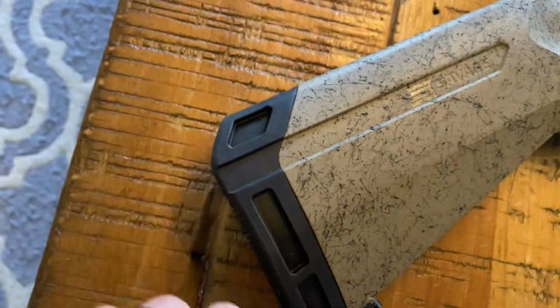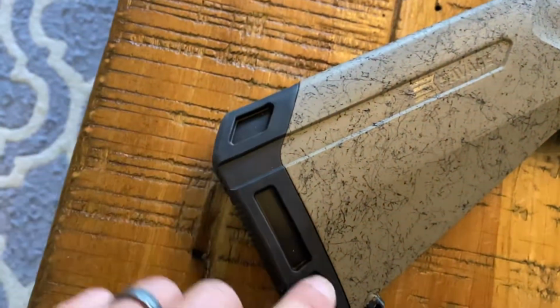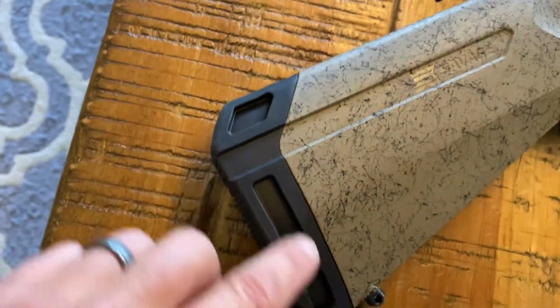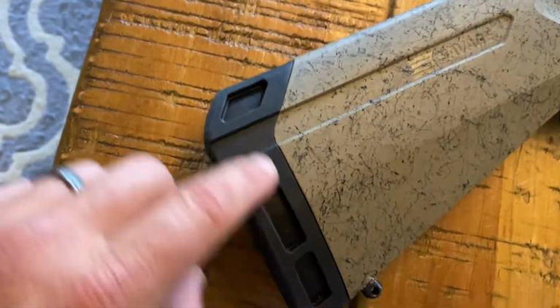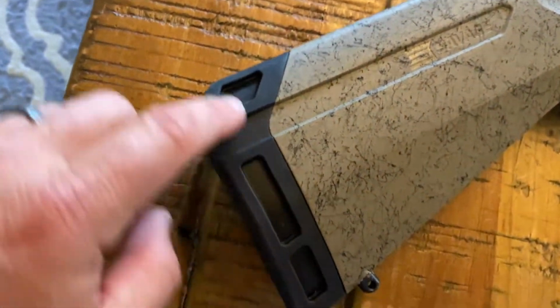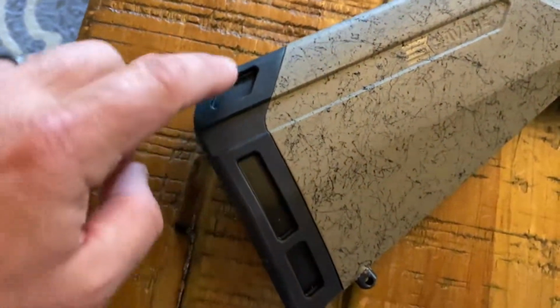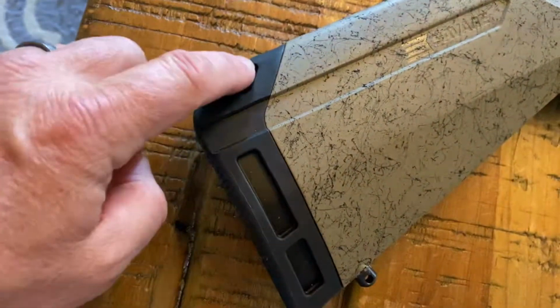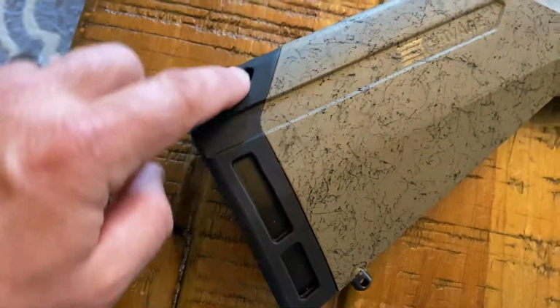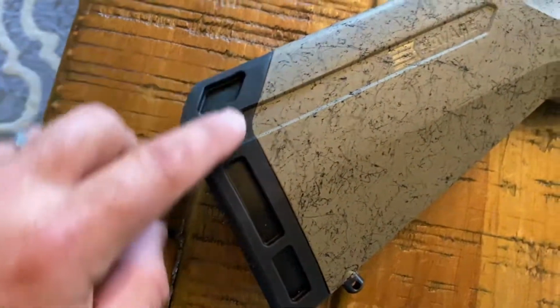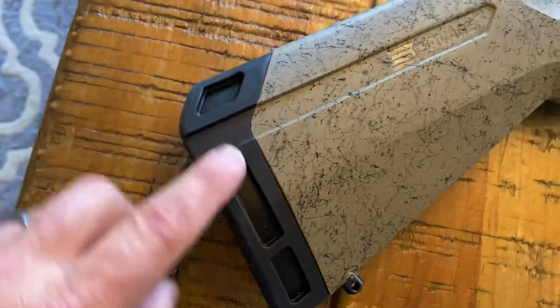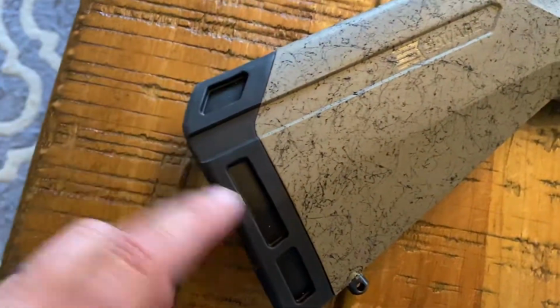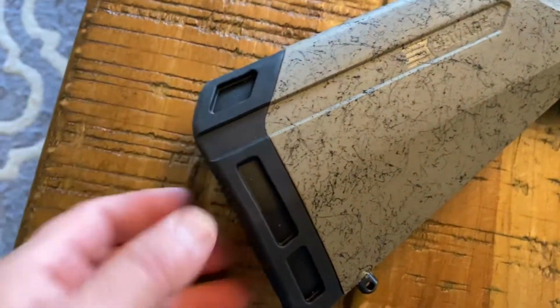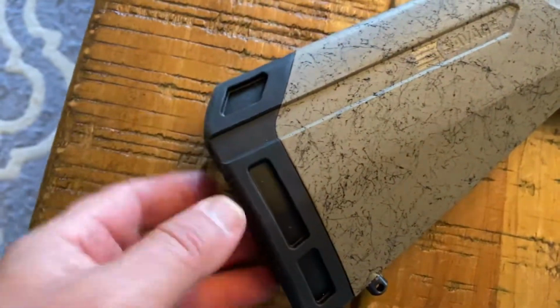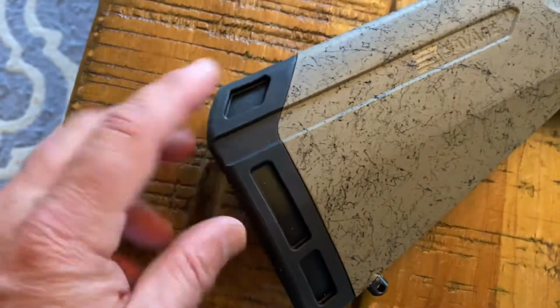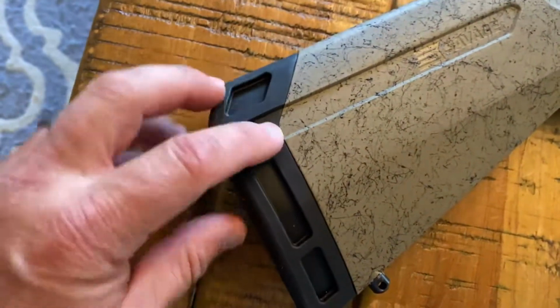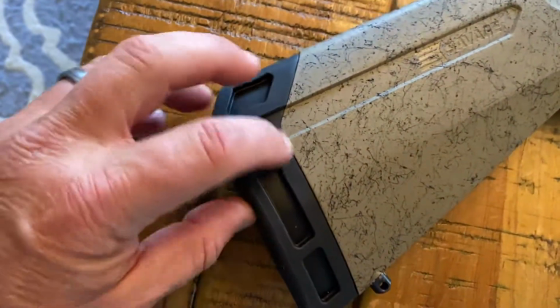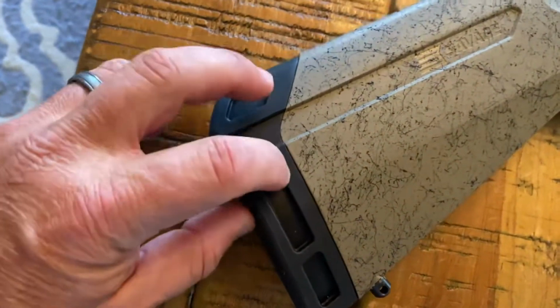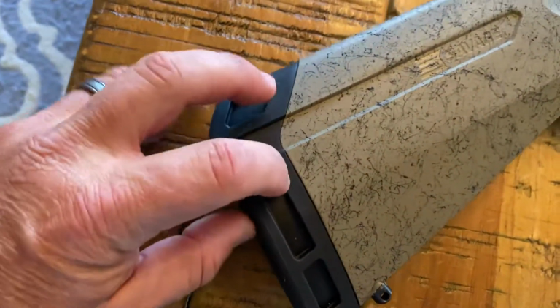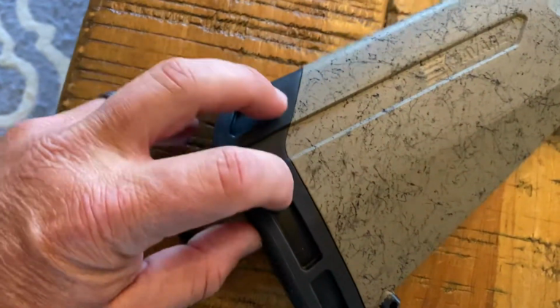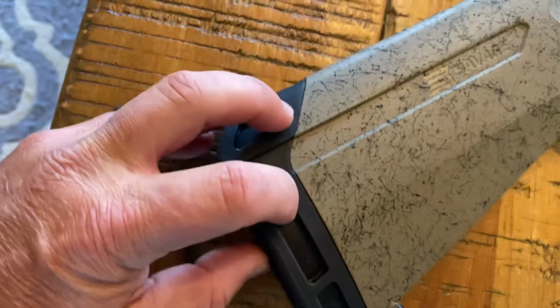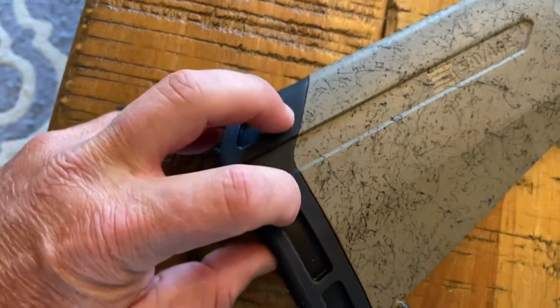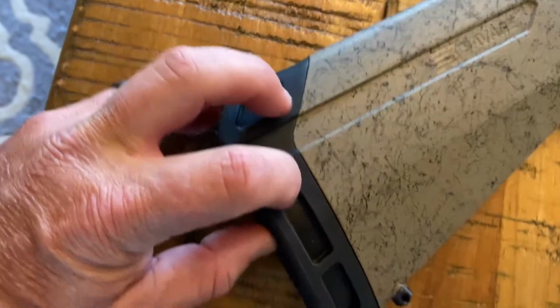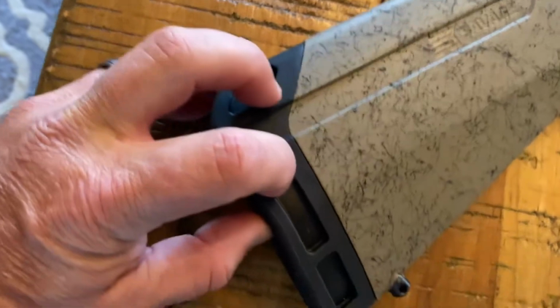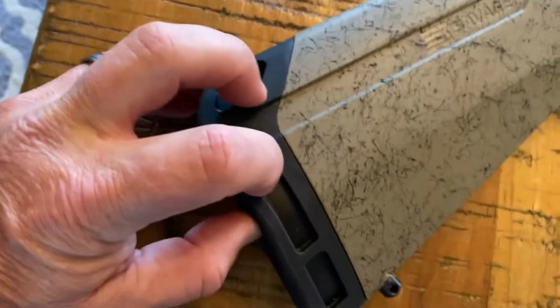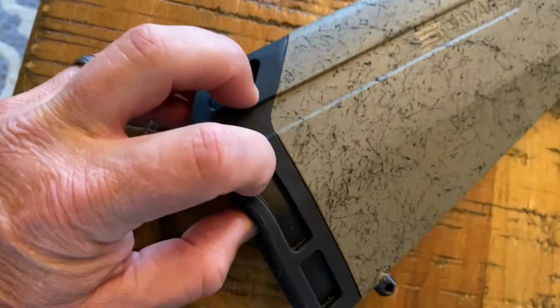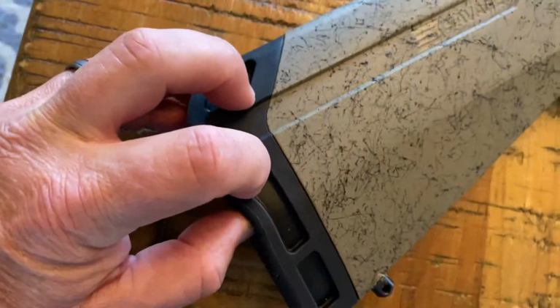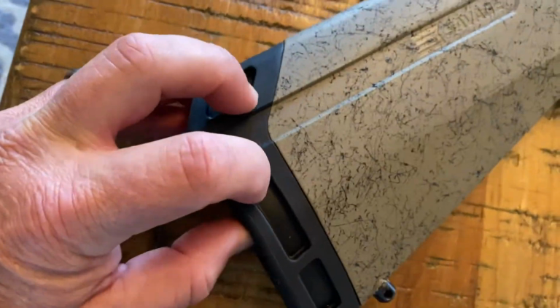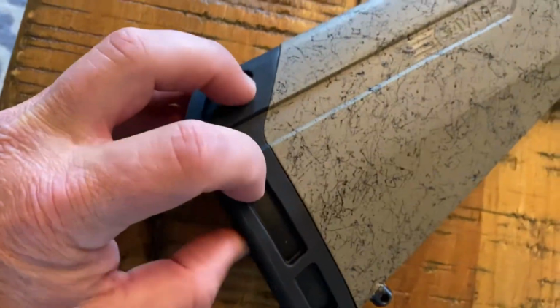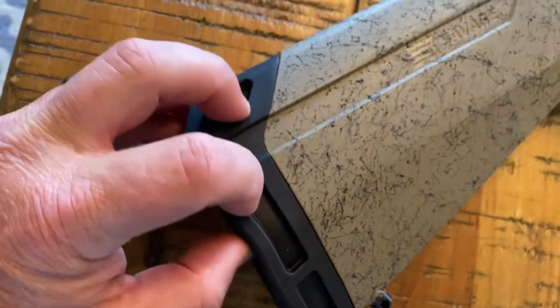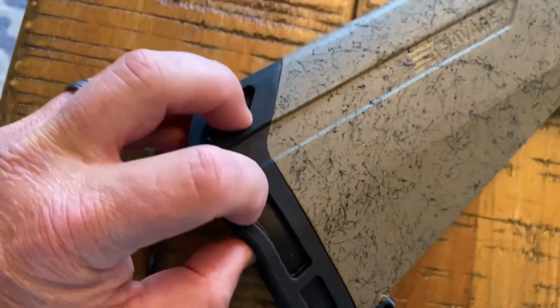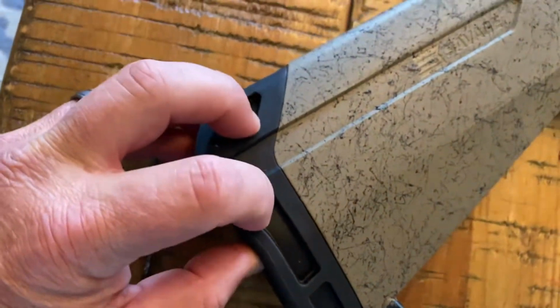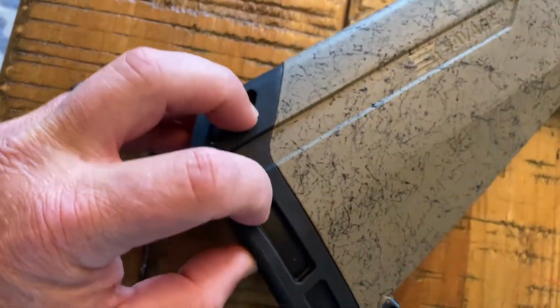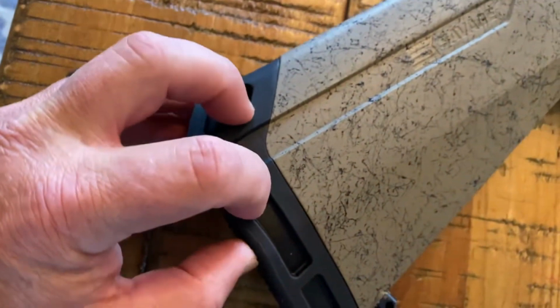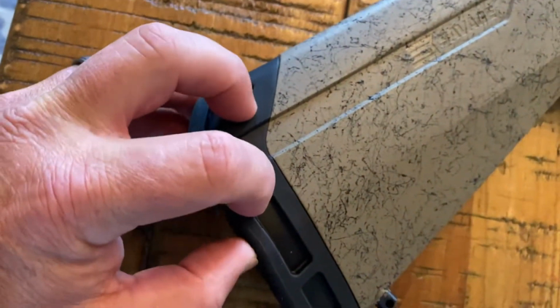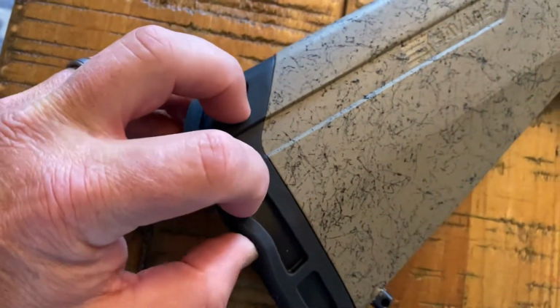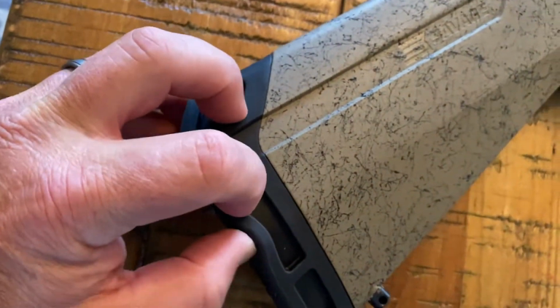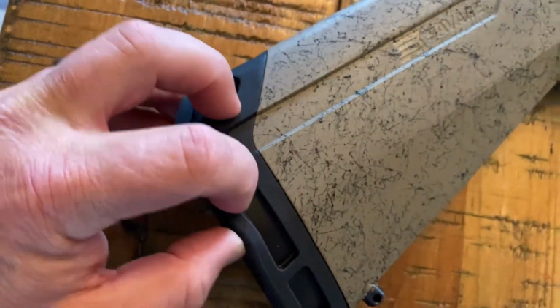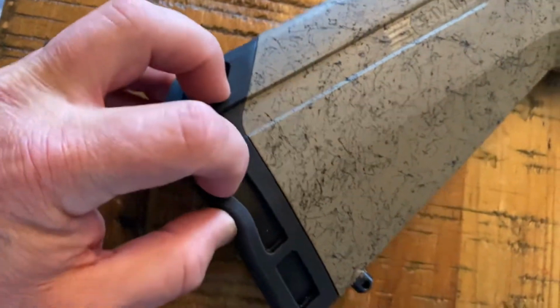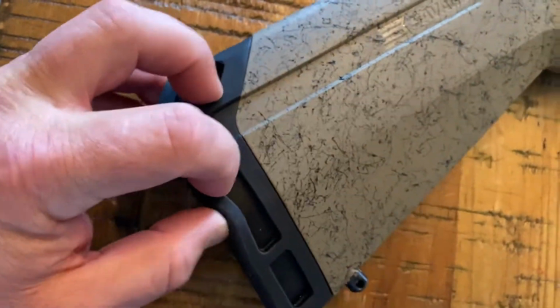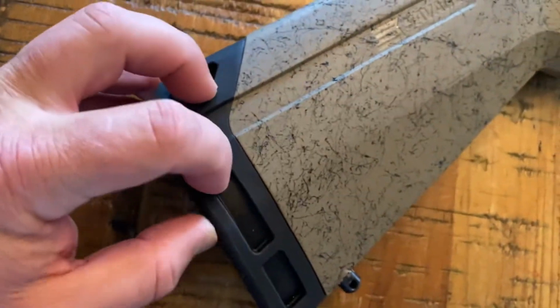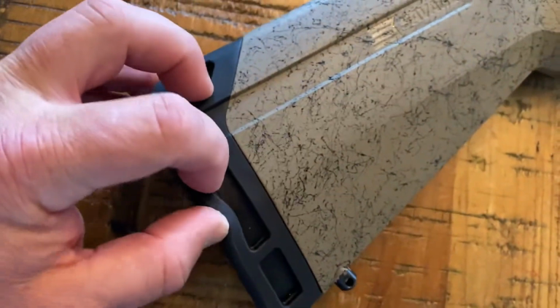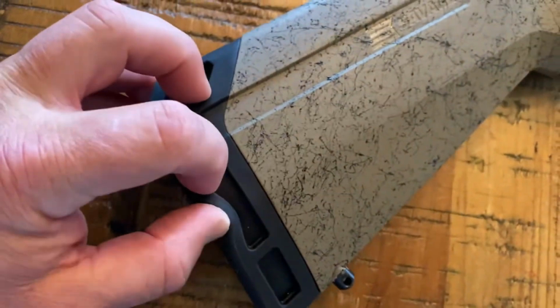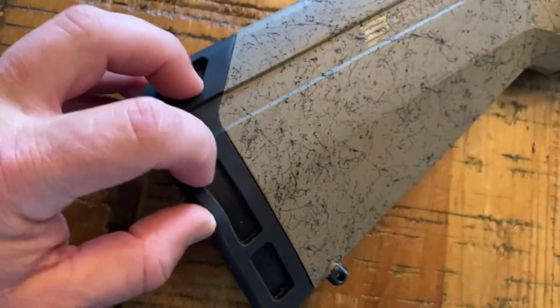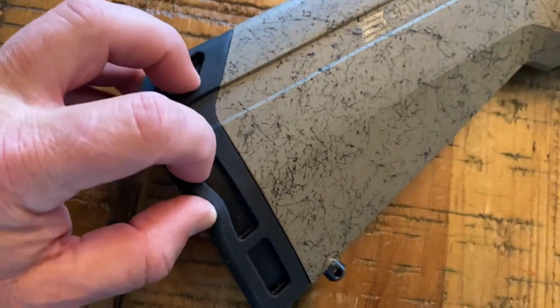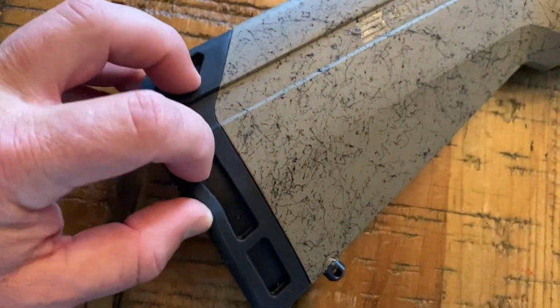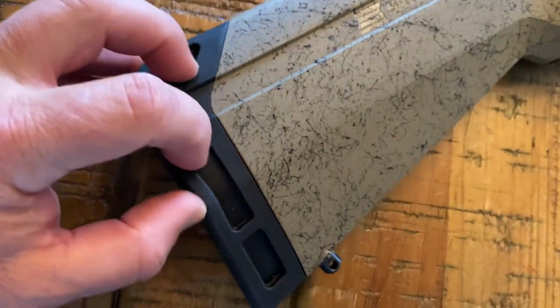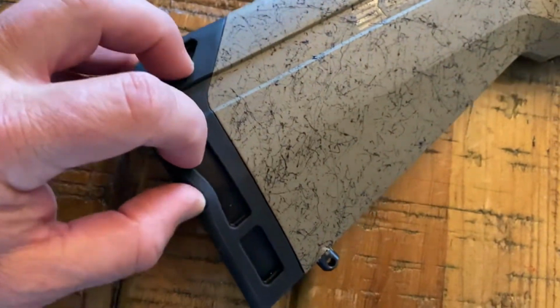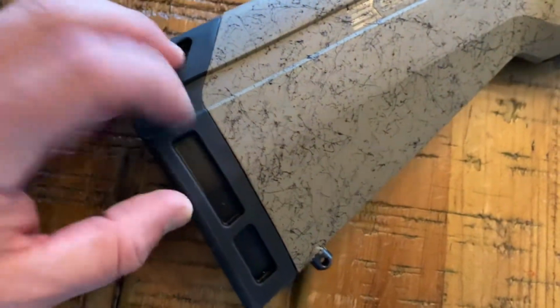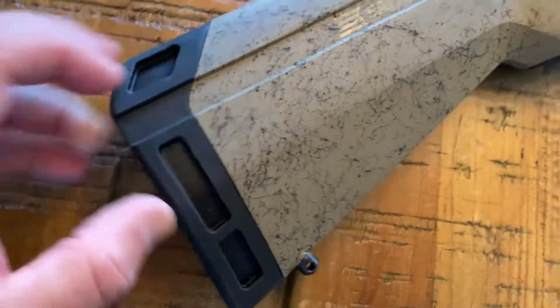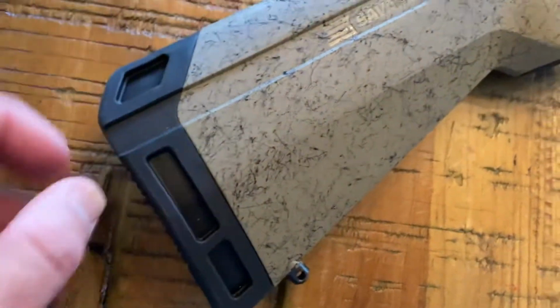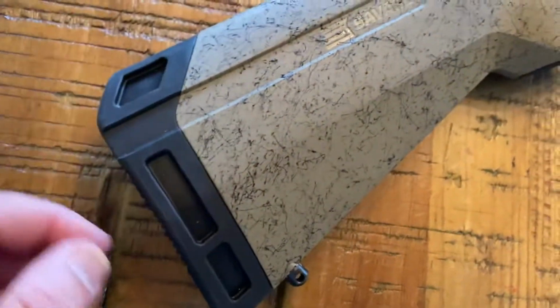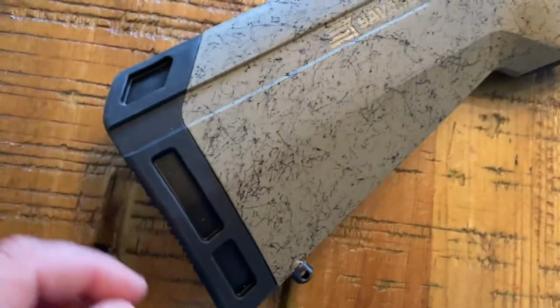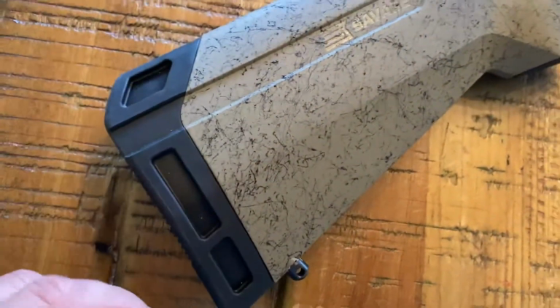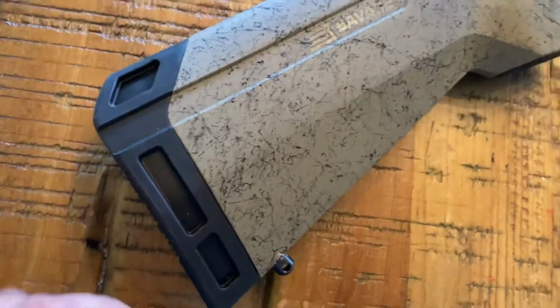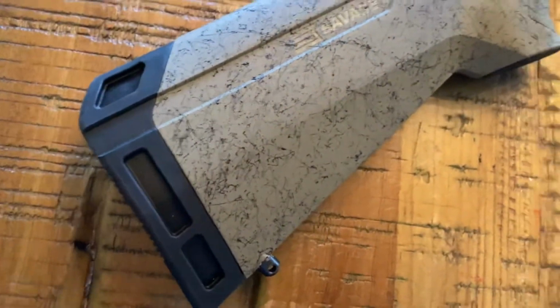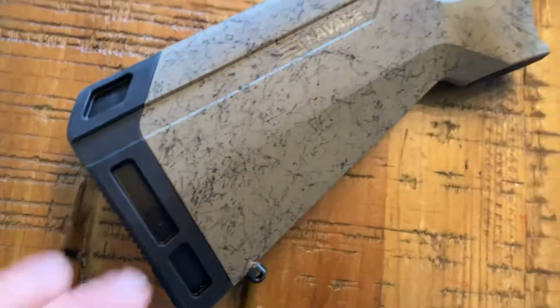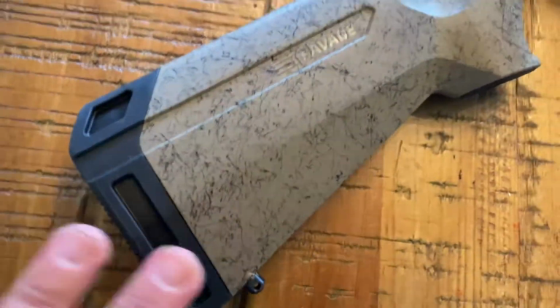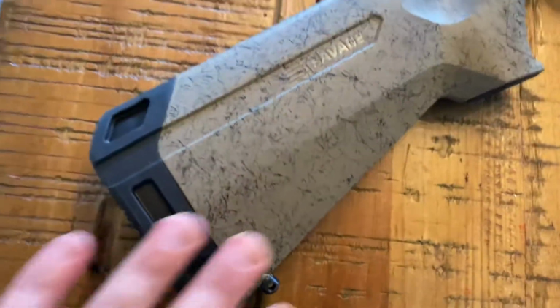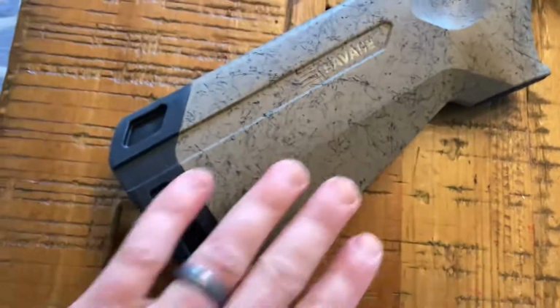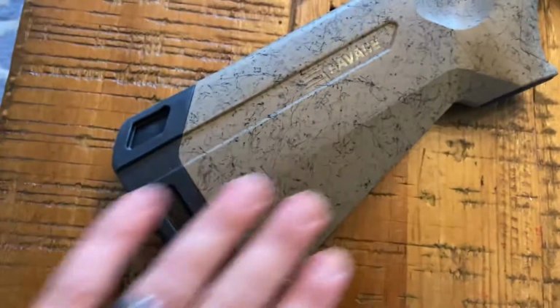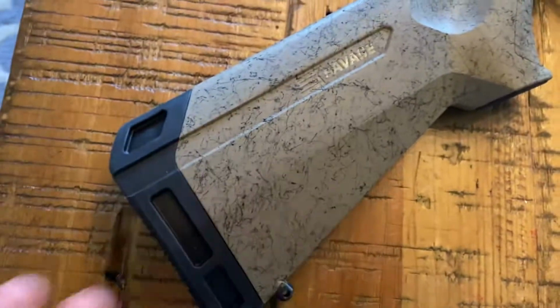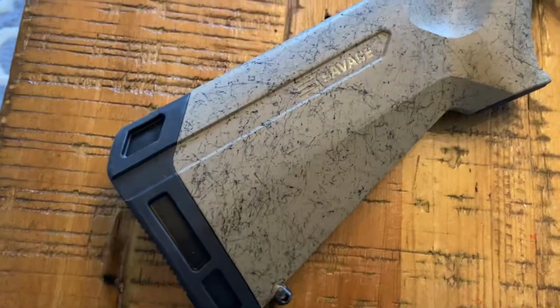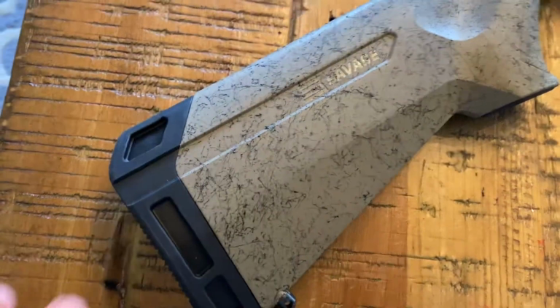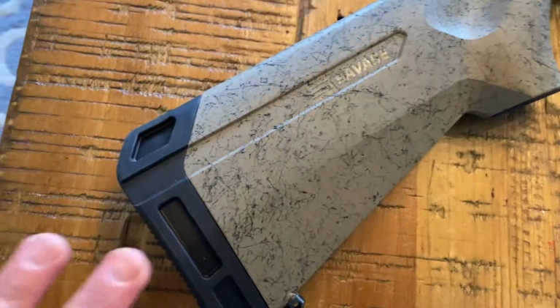Back here you've got what you'd call three sections. It's actually fairly soft — I can push my finger into it. It is not adjustable, which is a common question online.